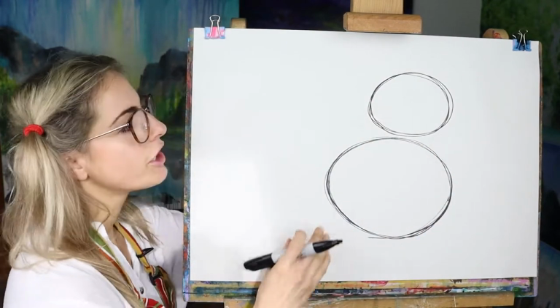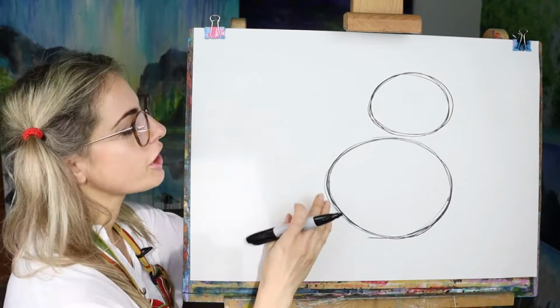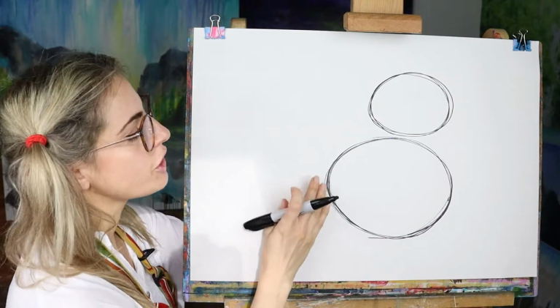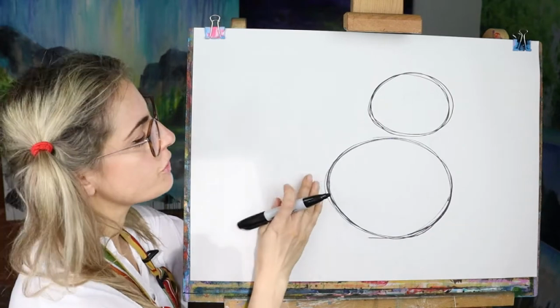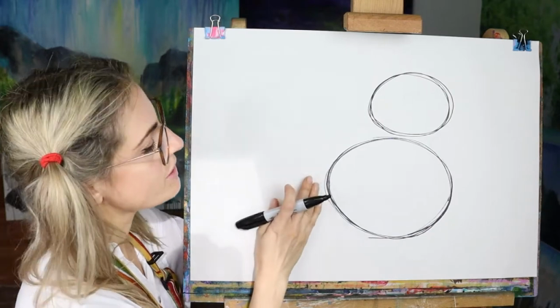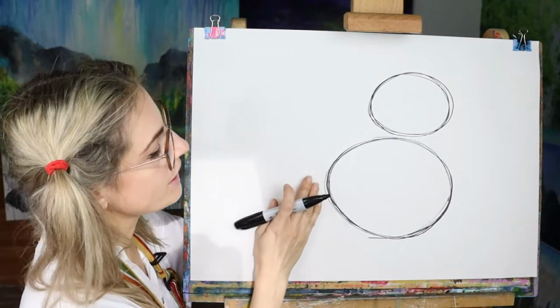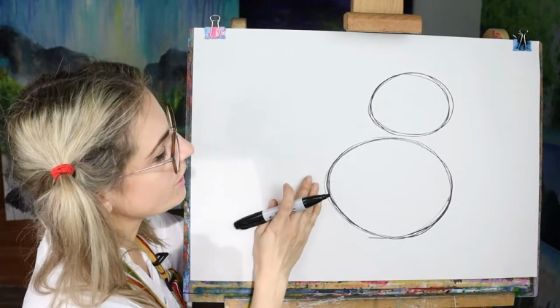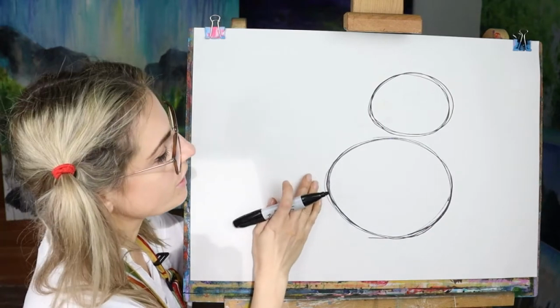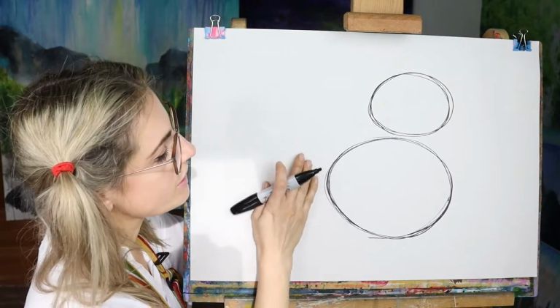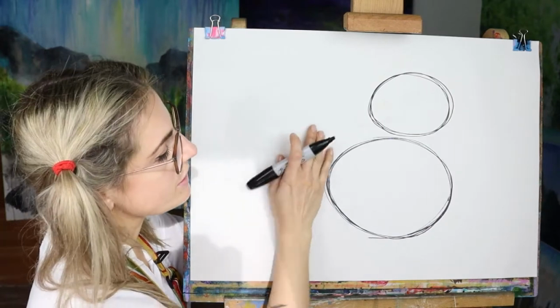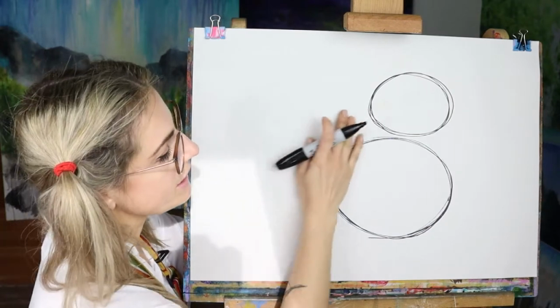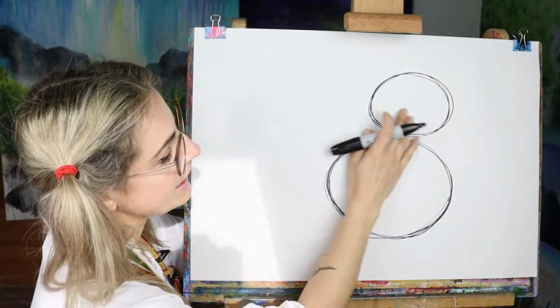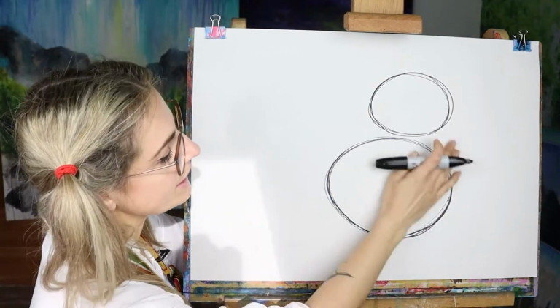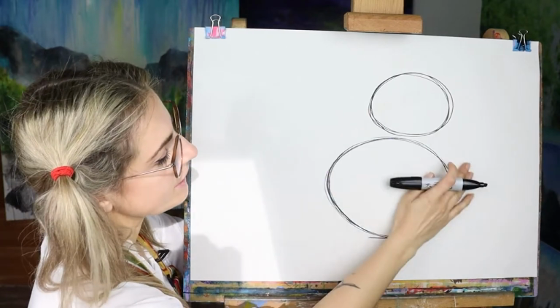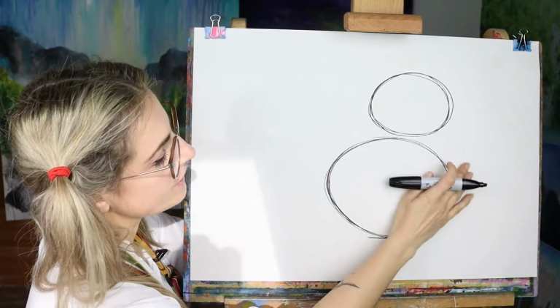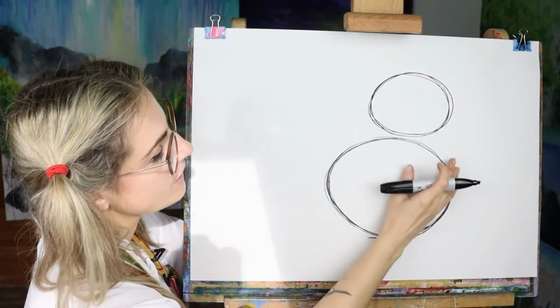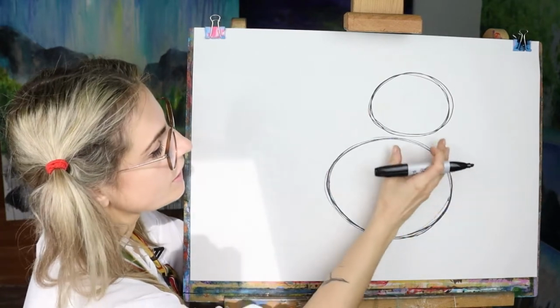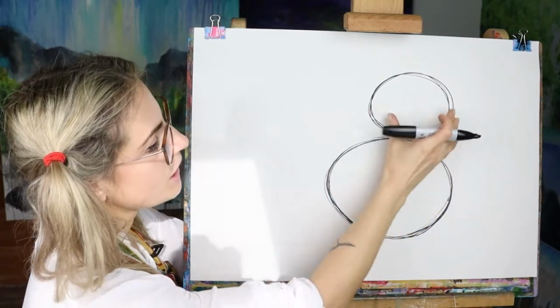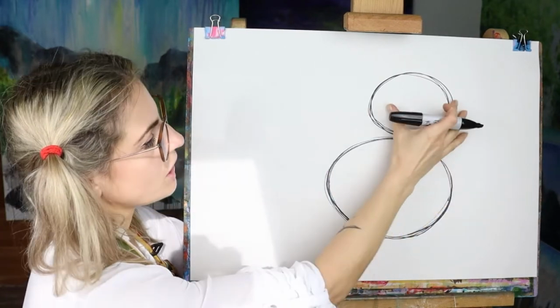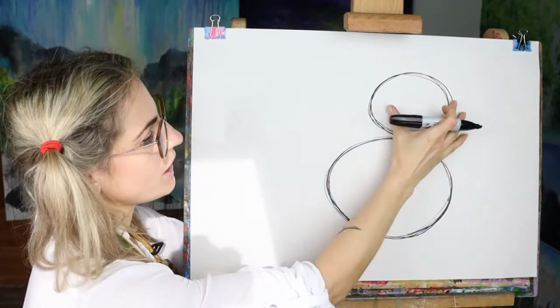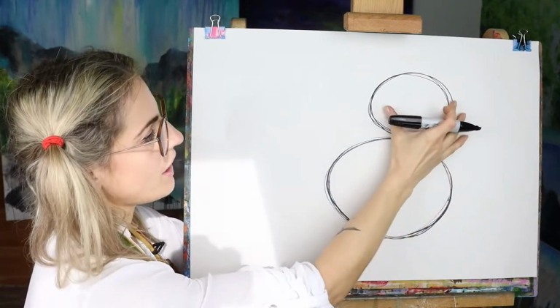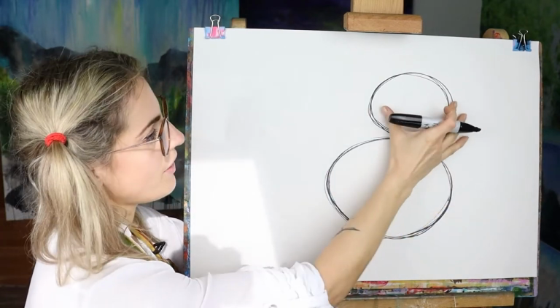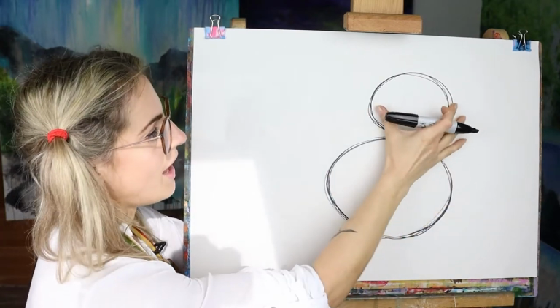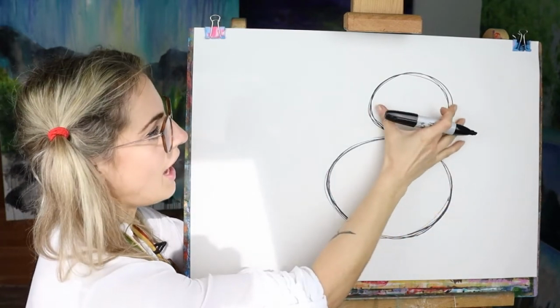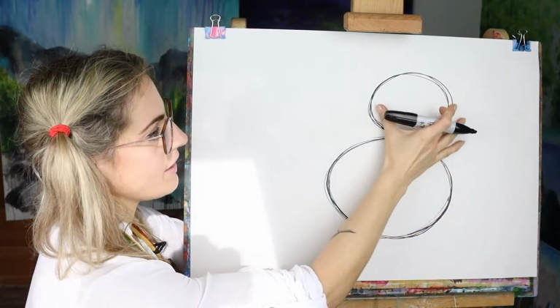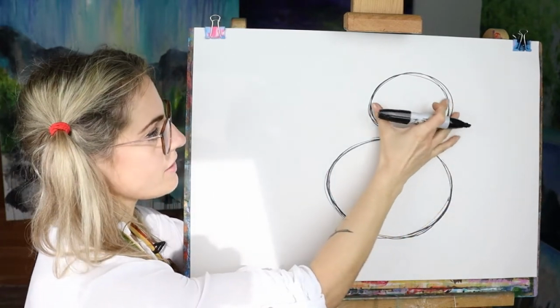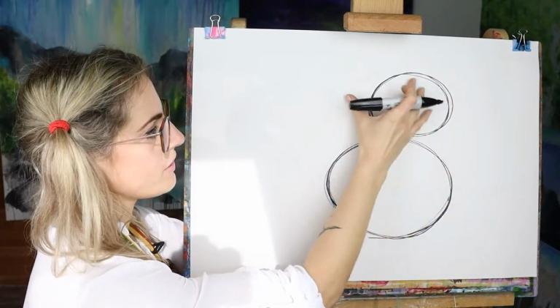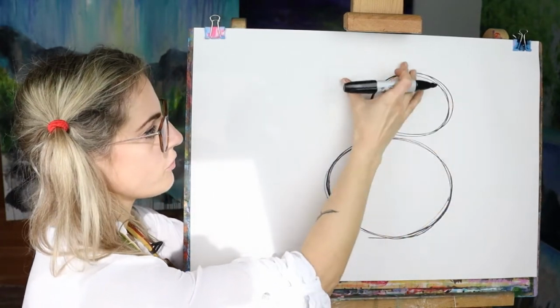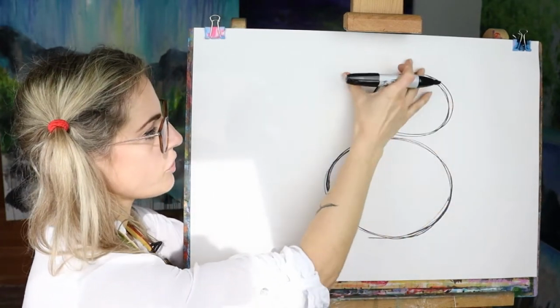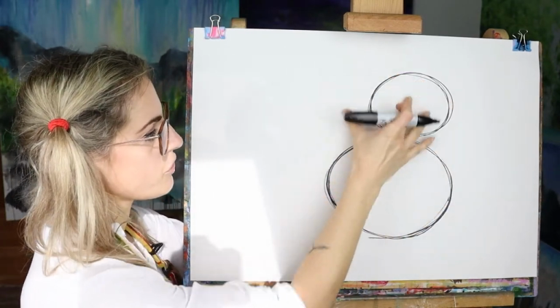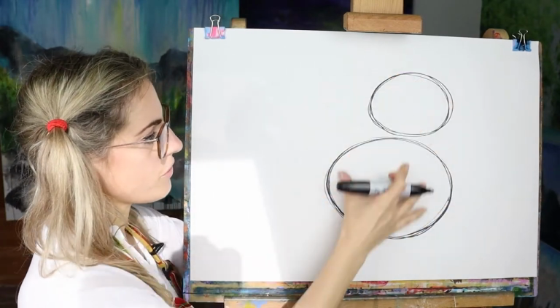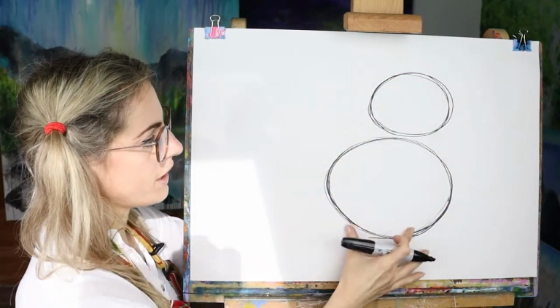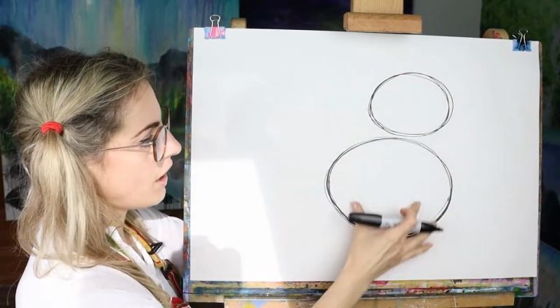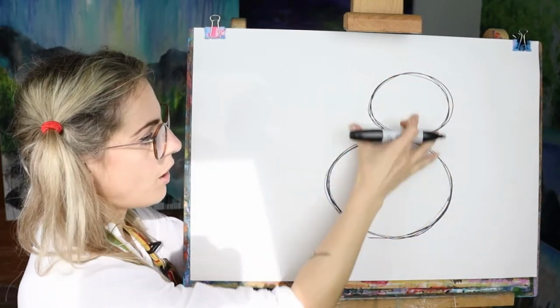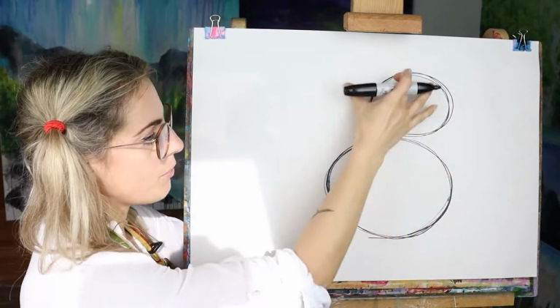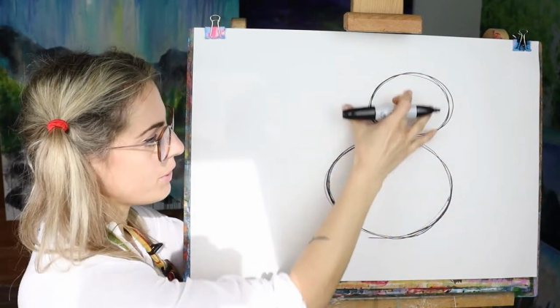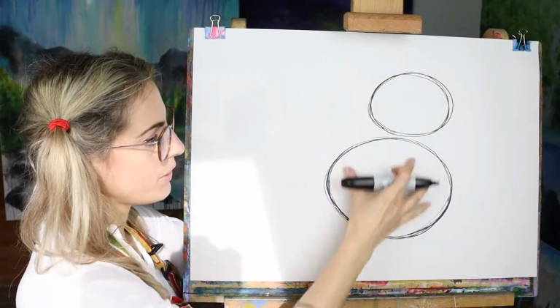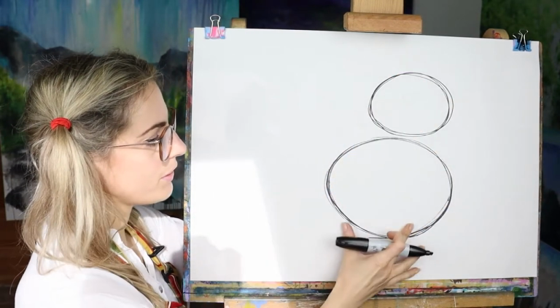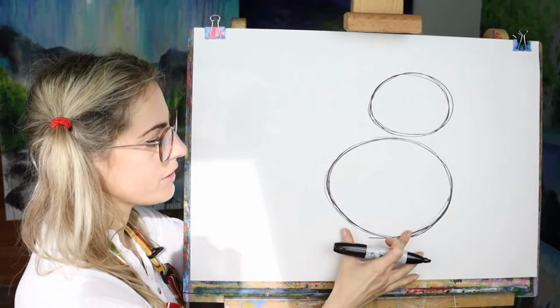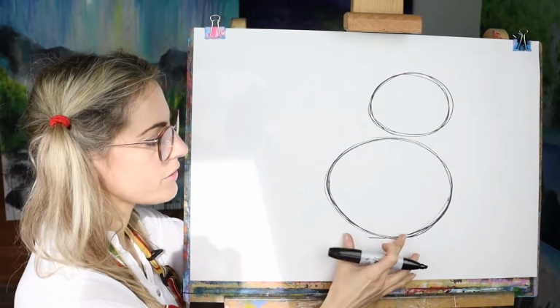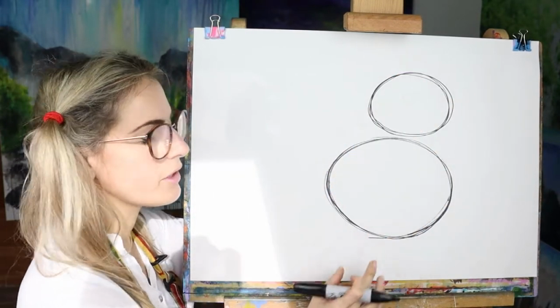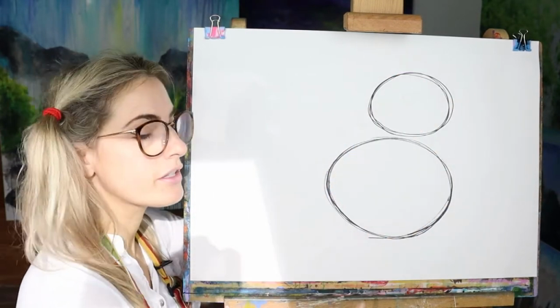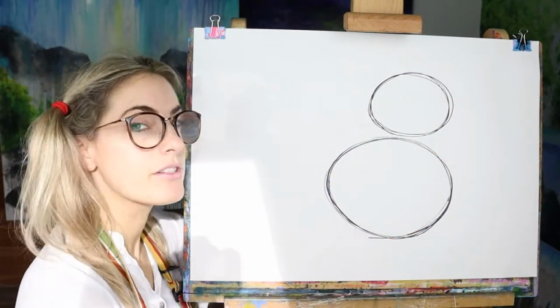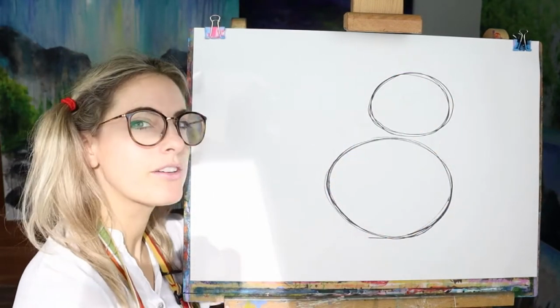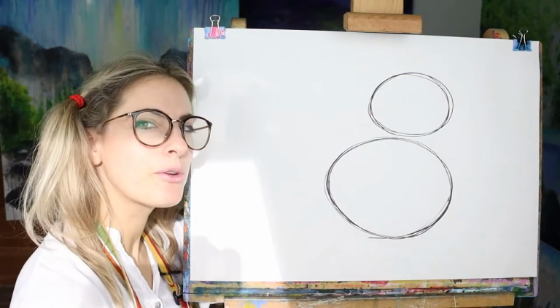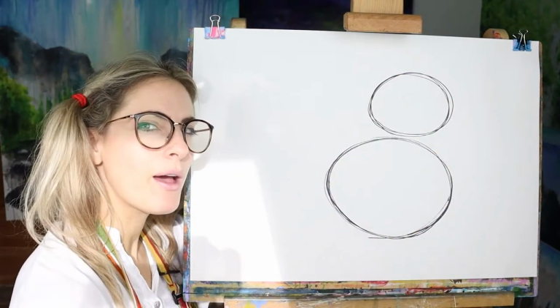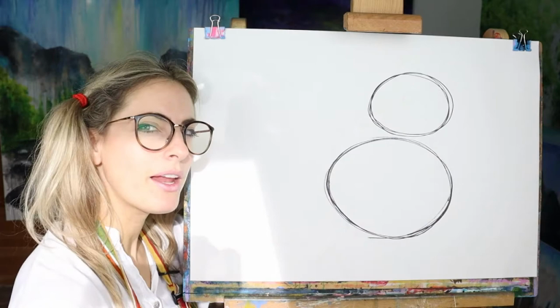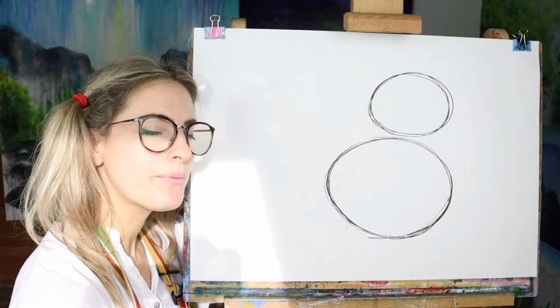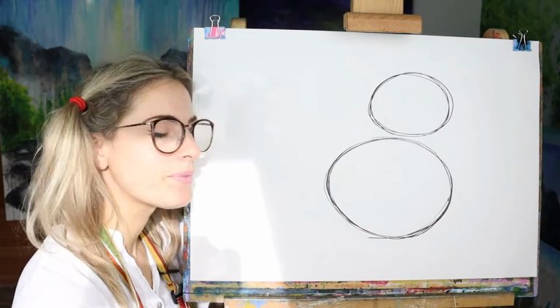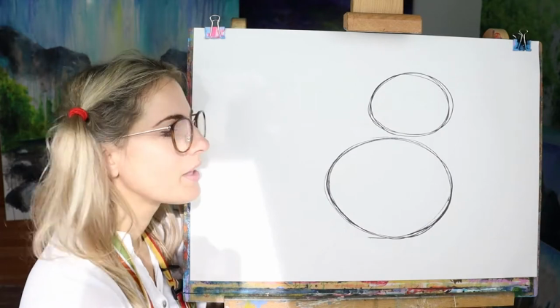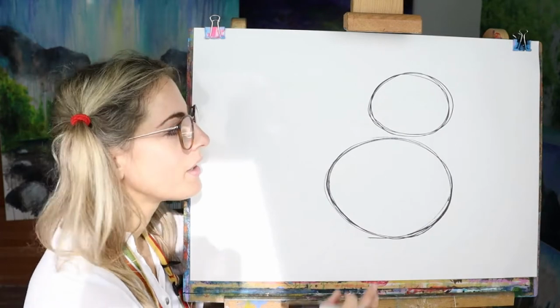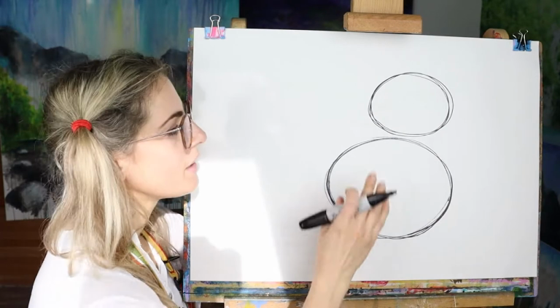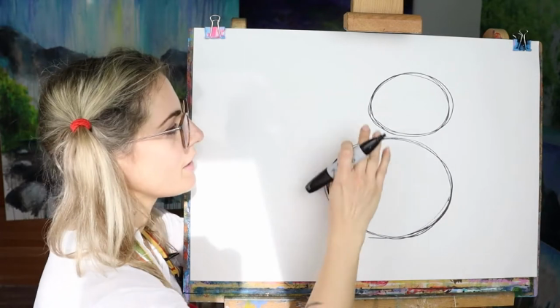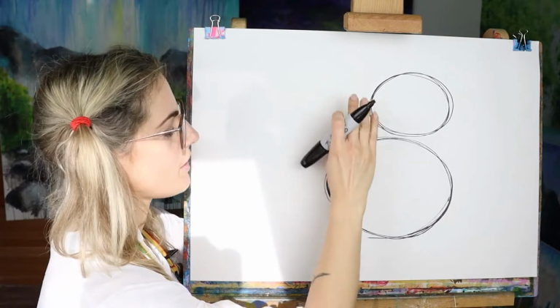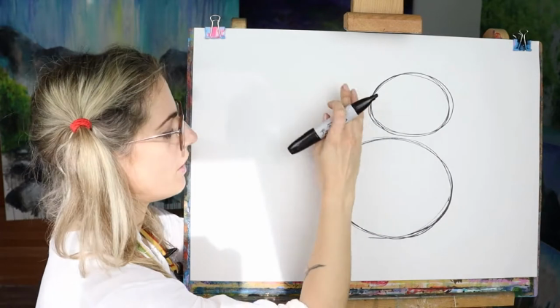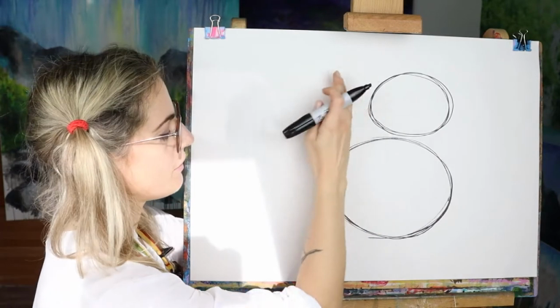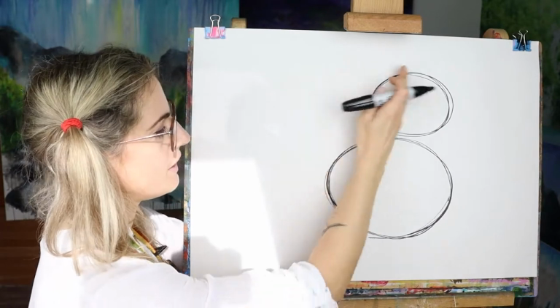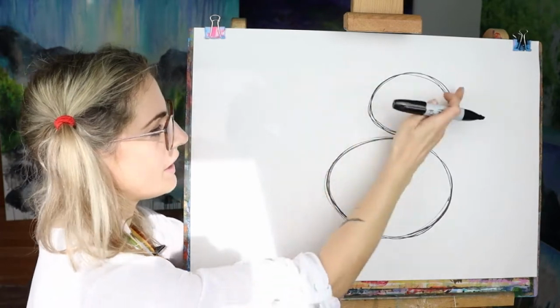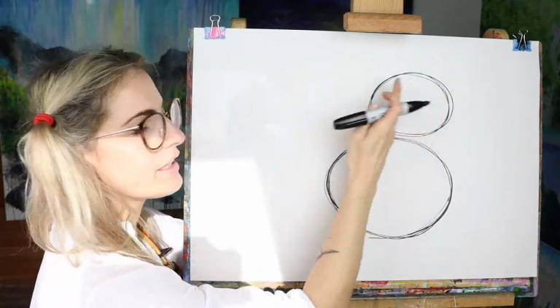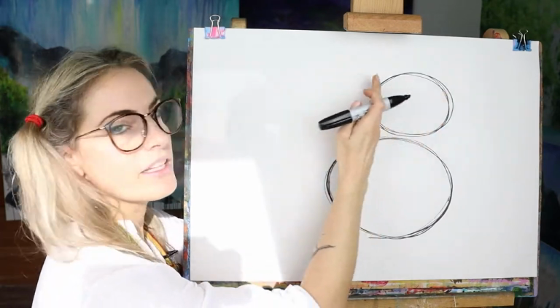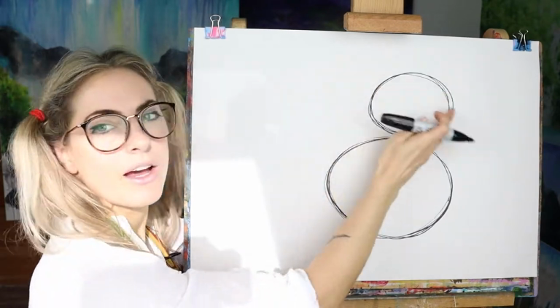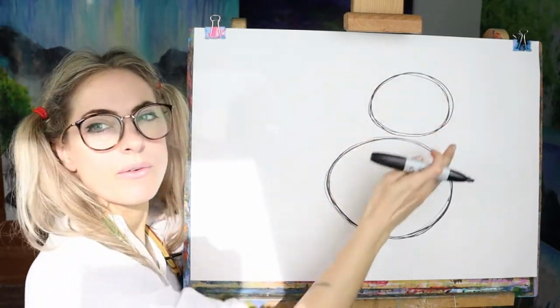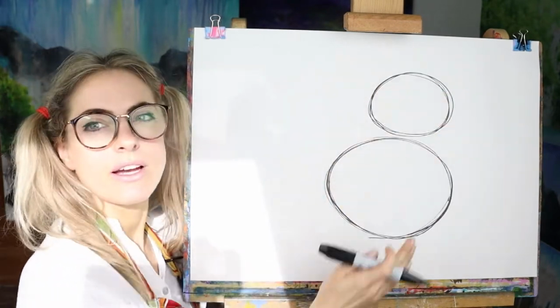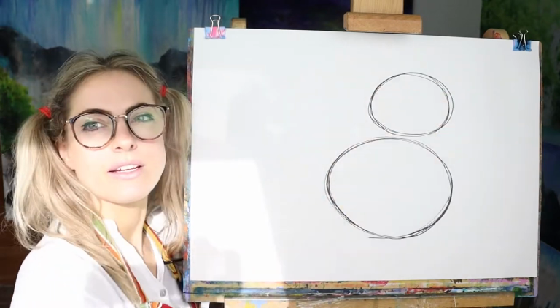Can you see that it's leaning like that? It isn't straight up — it's not like a snowman — it's kind of leaning that way.